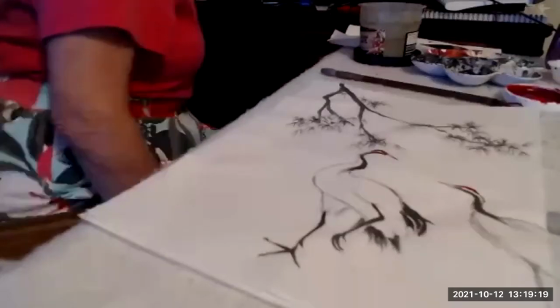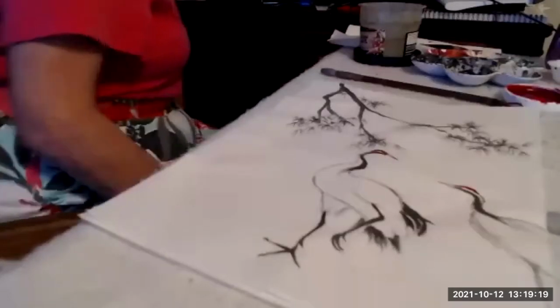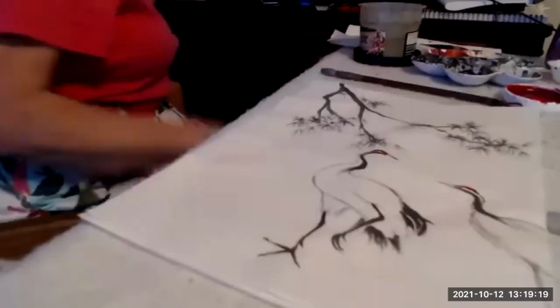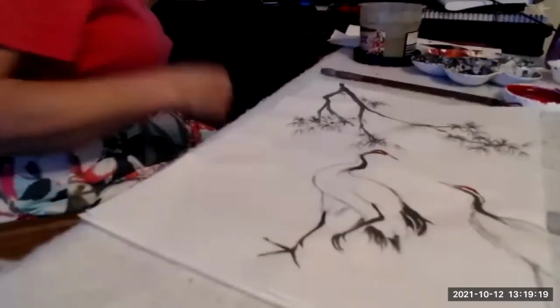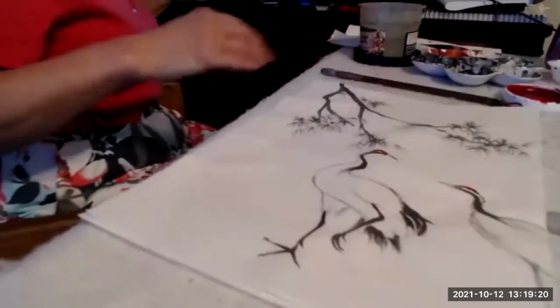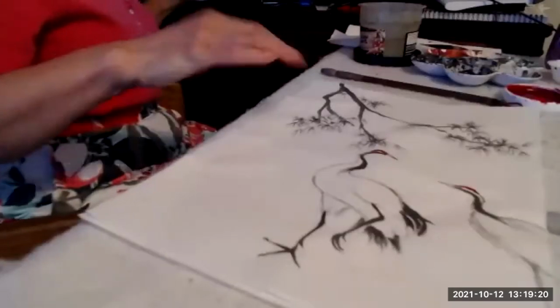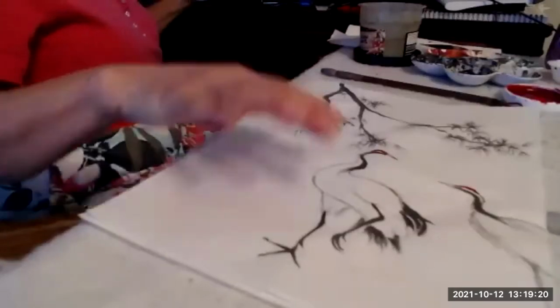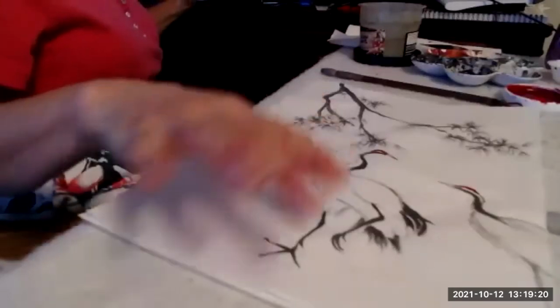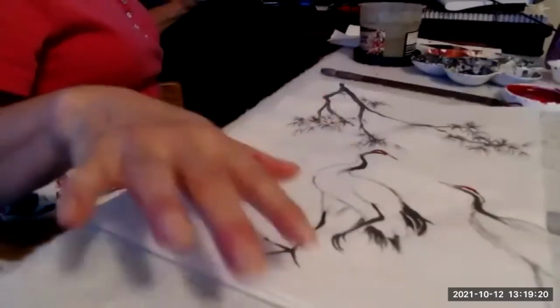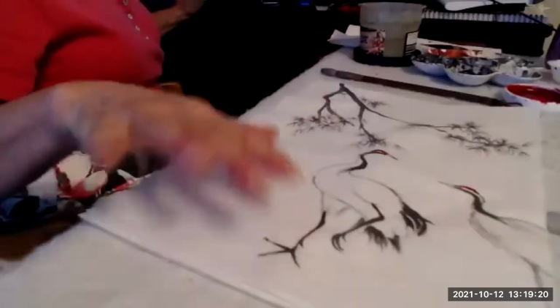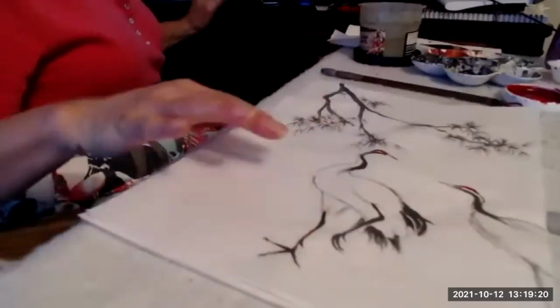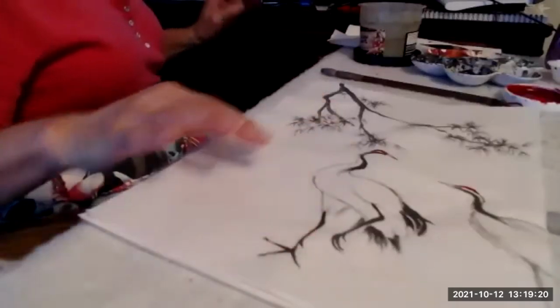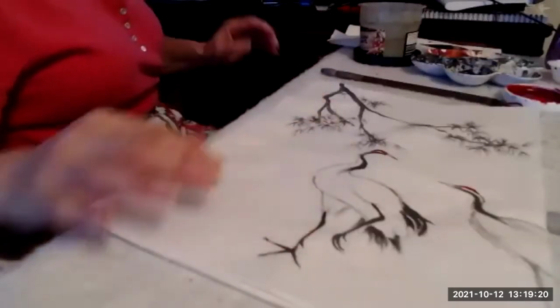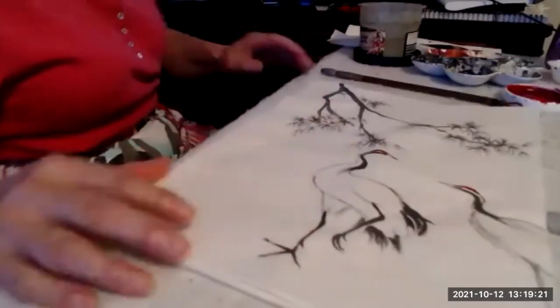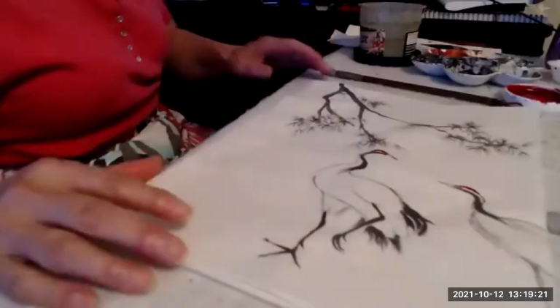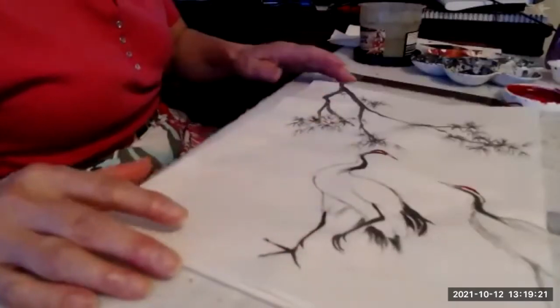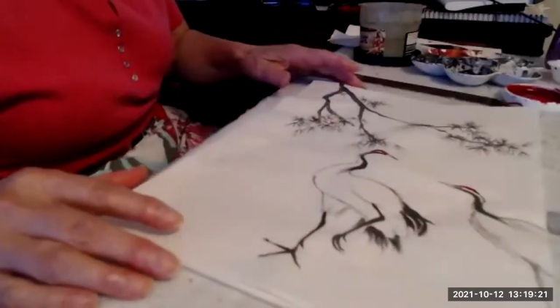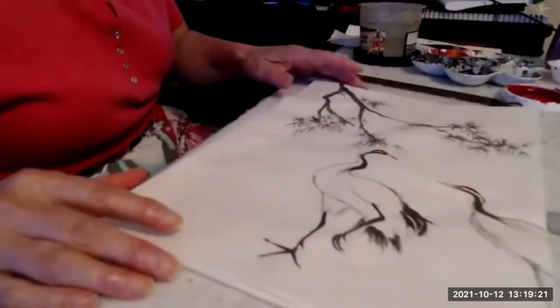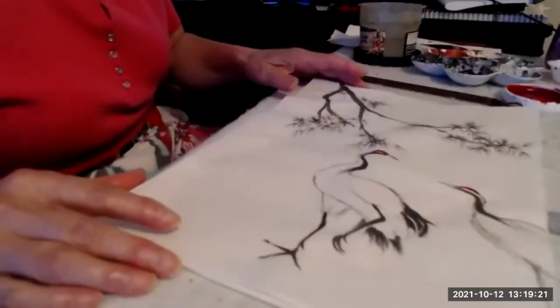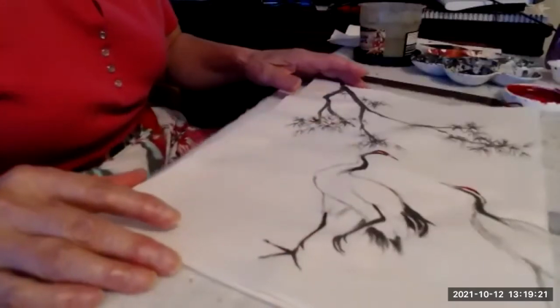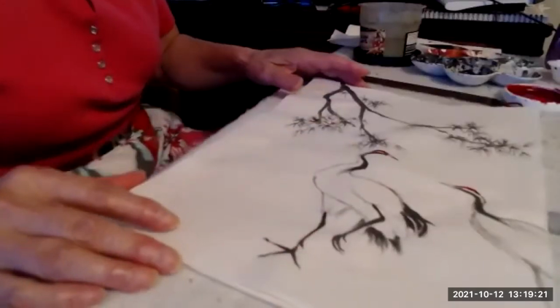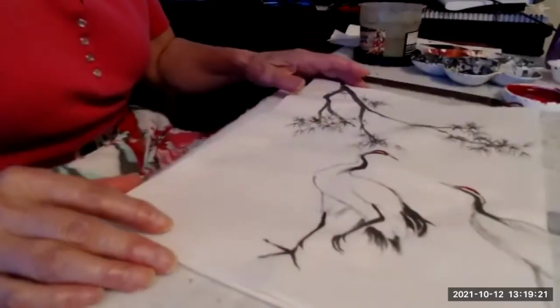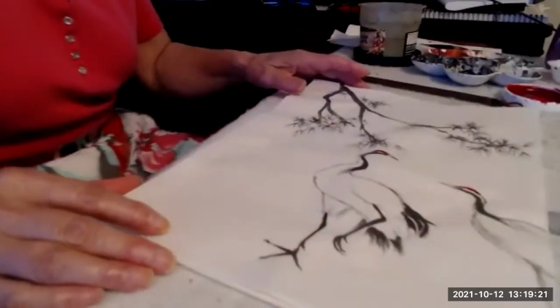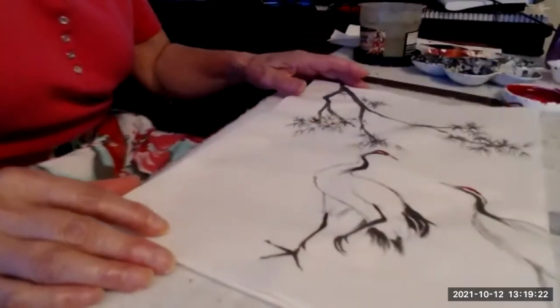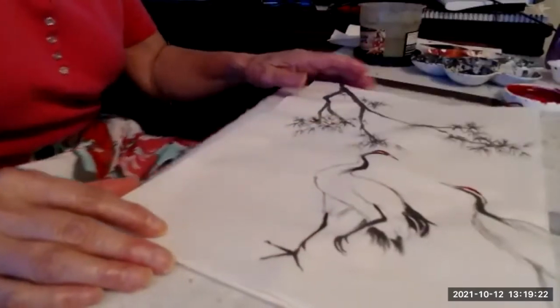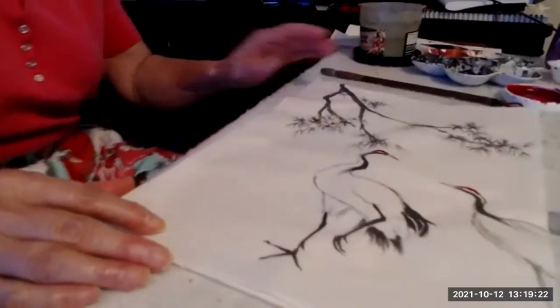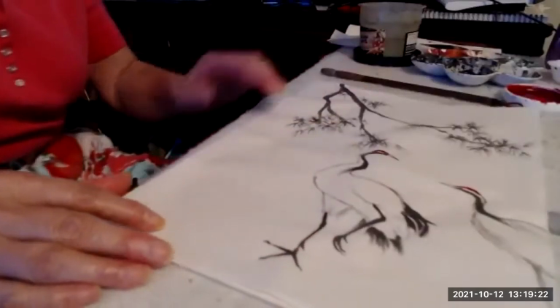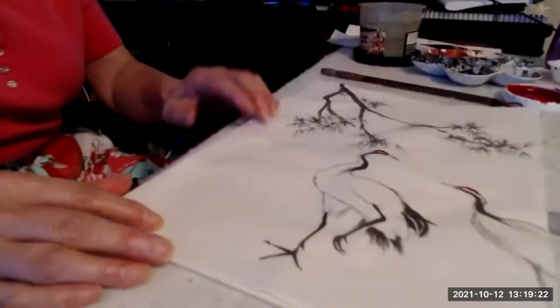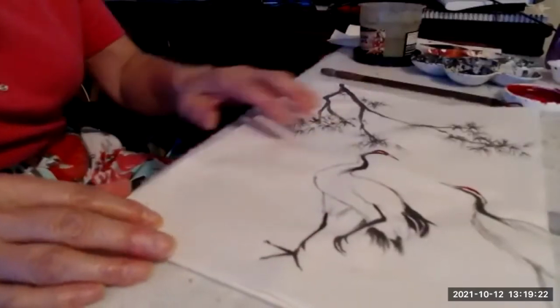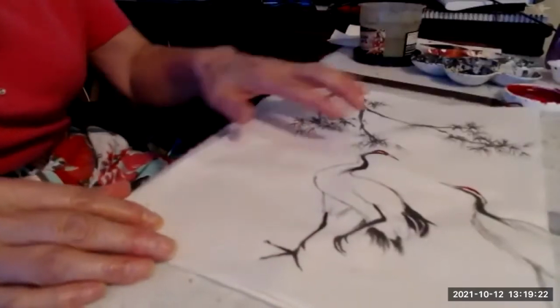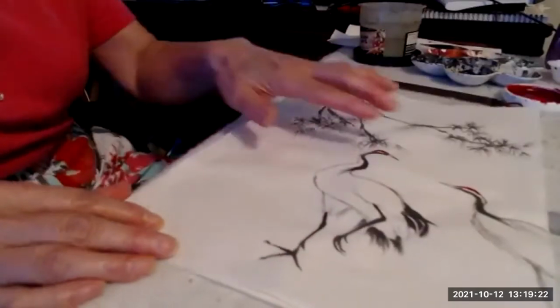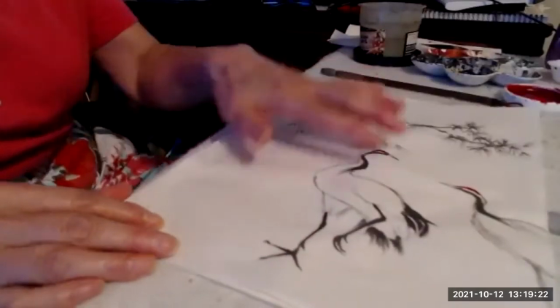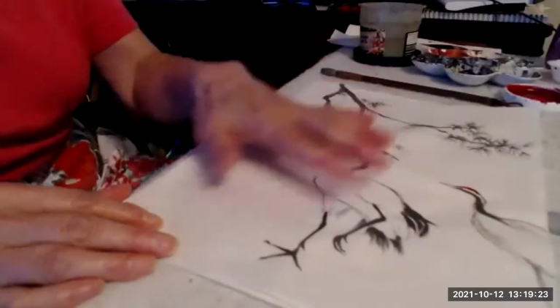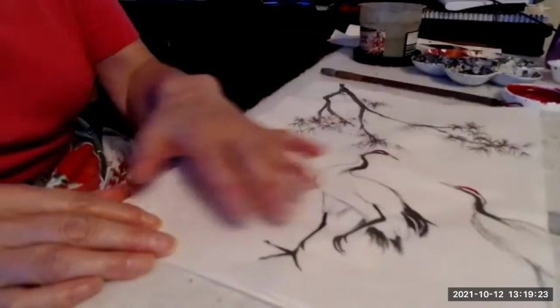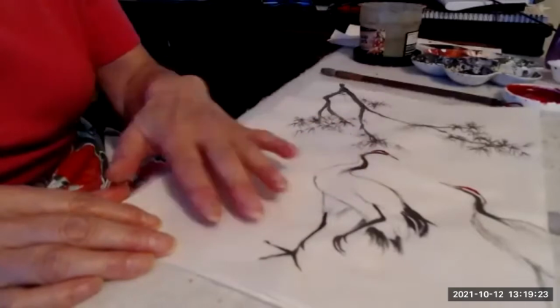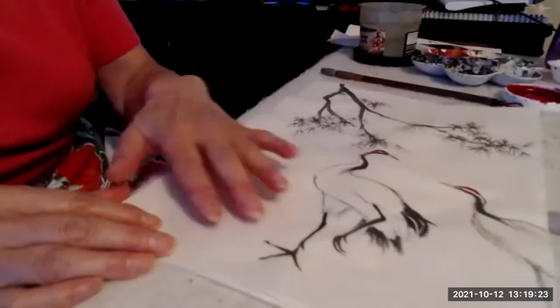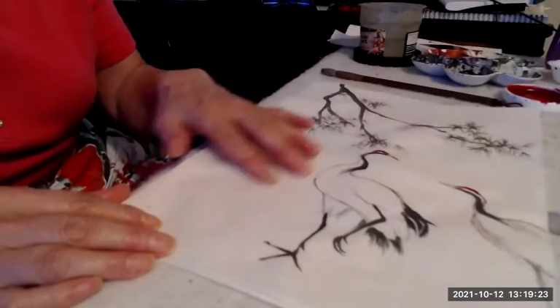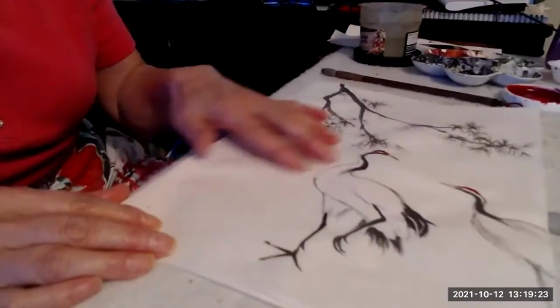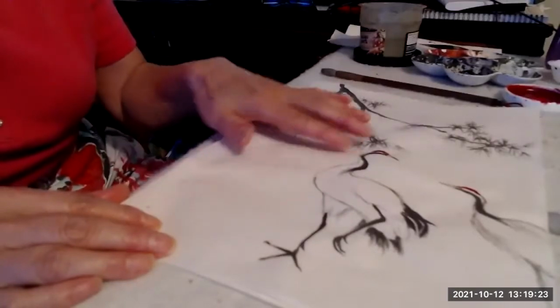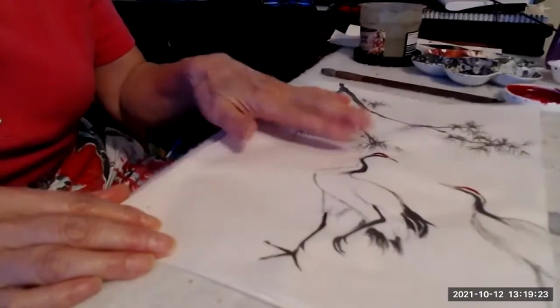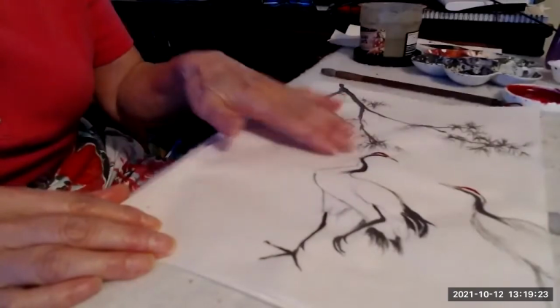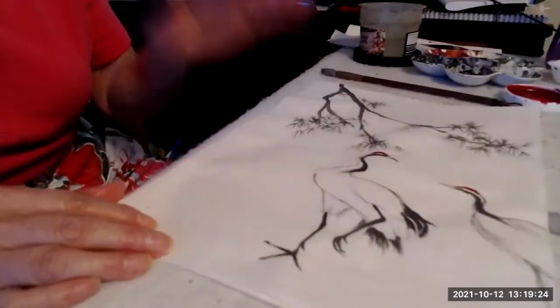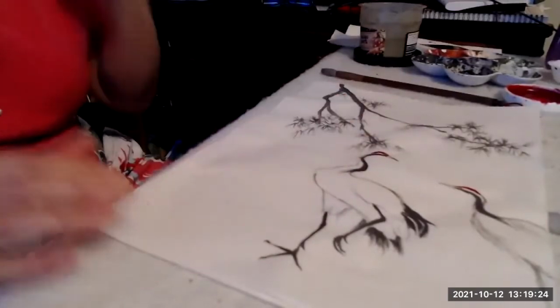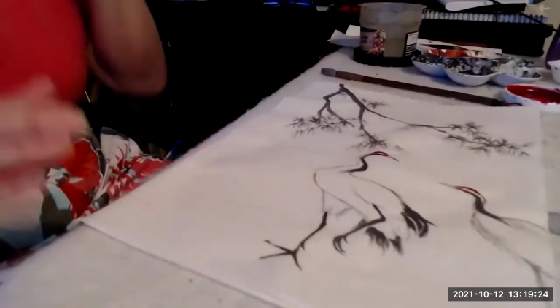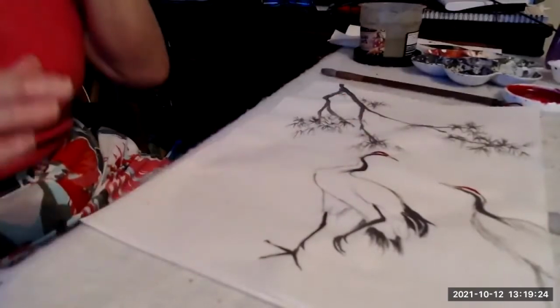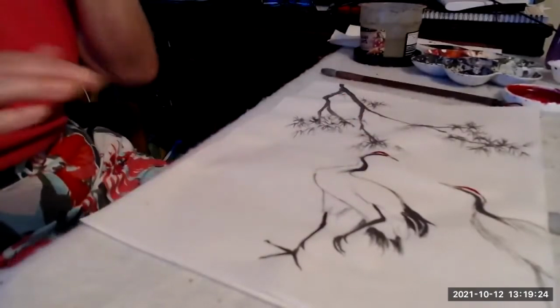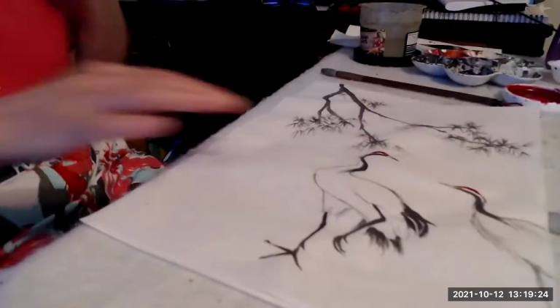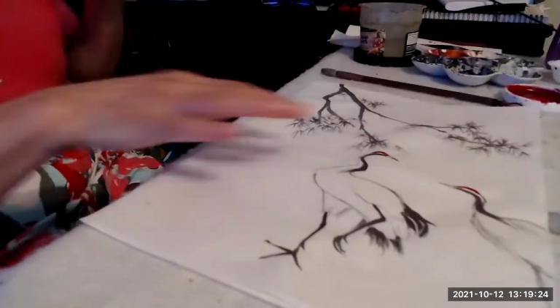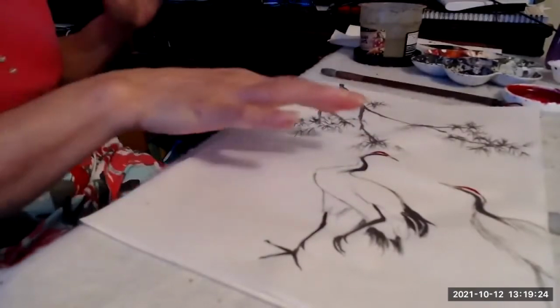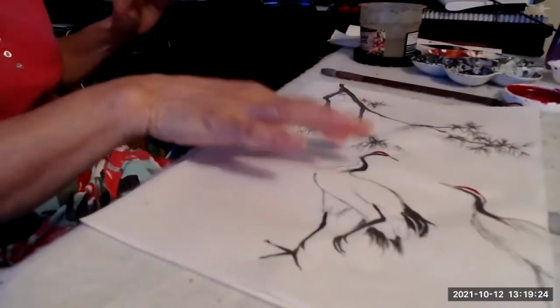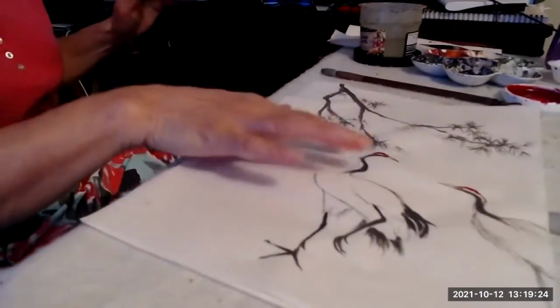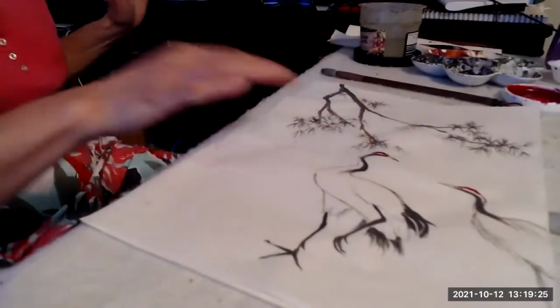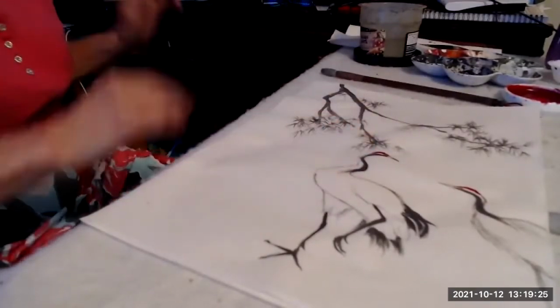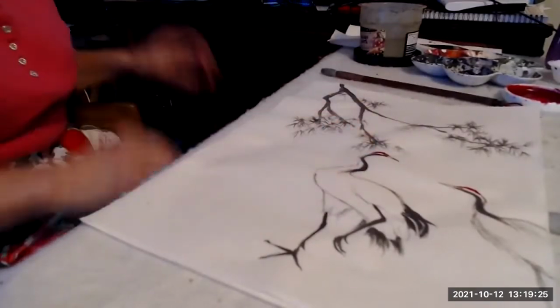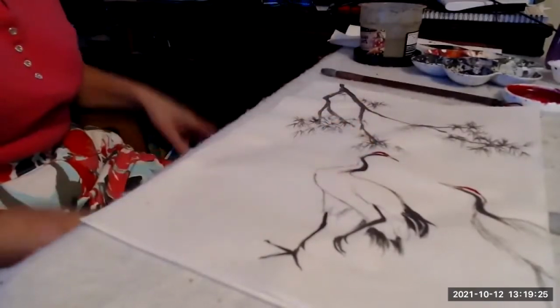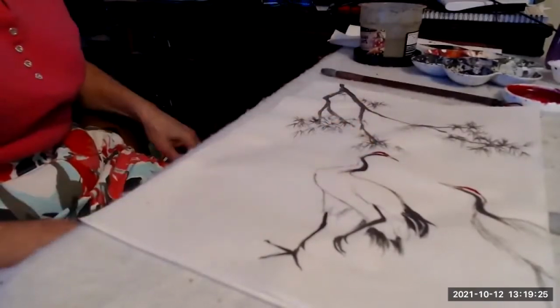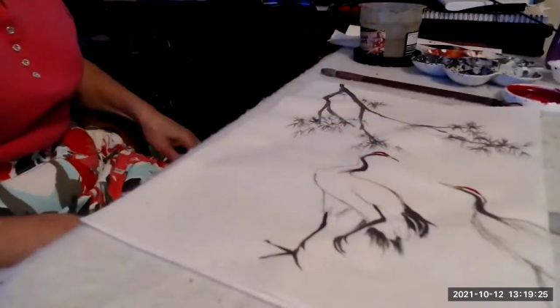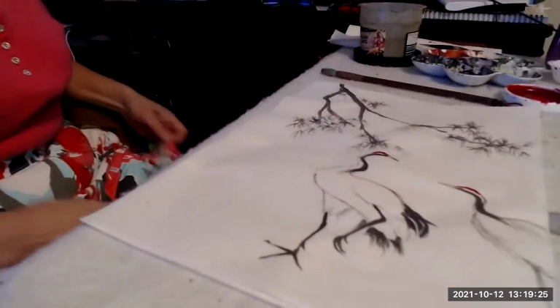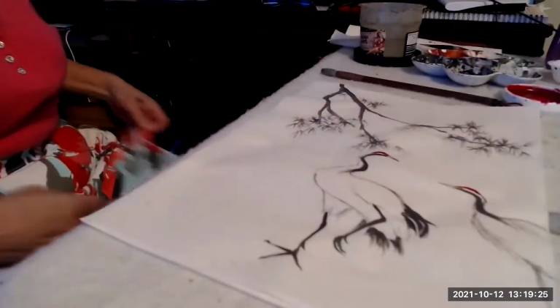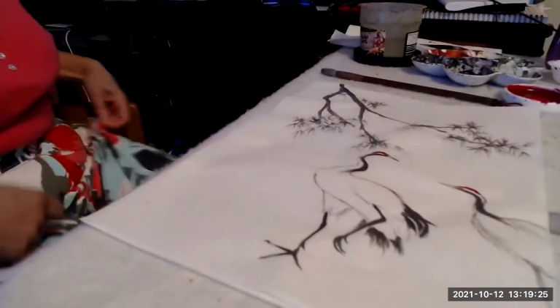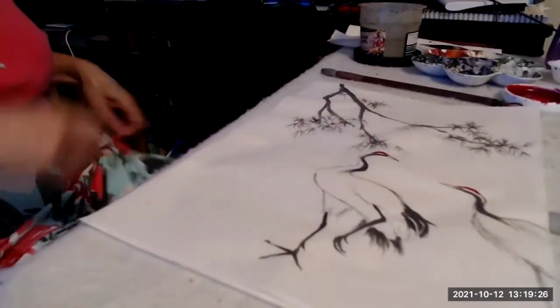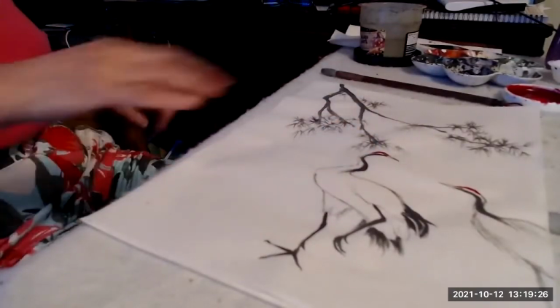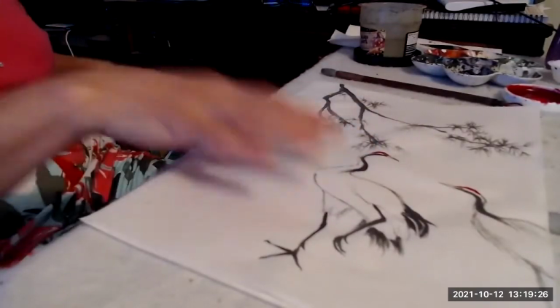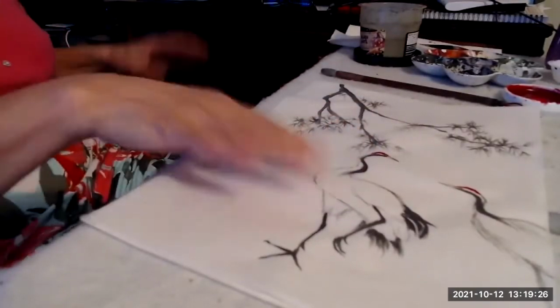This is my crane painting, and I'm going to show you how to paint this crane.